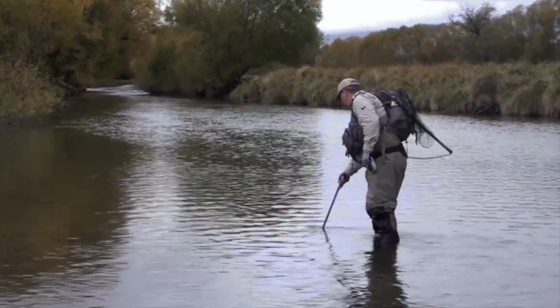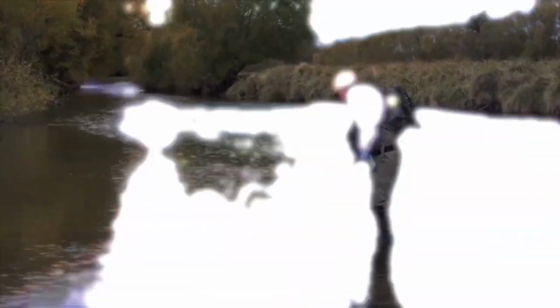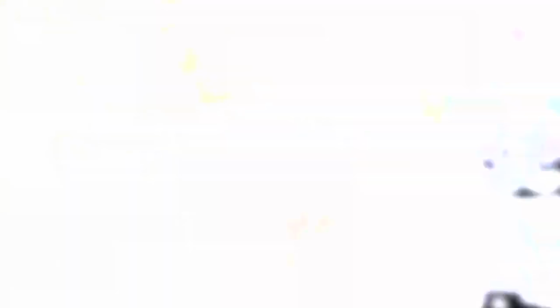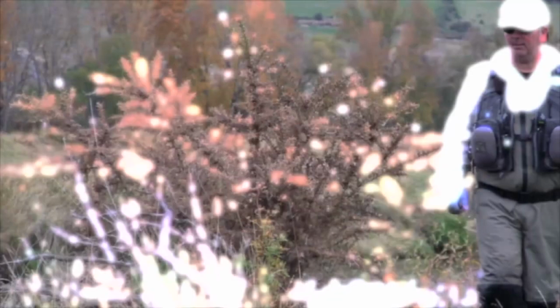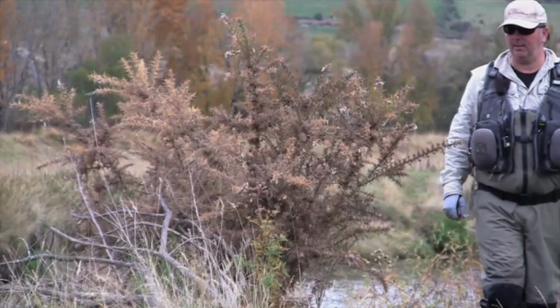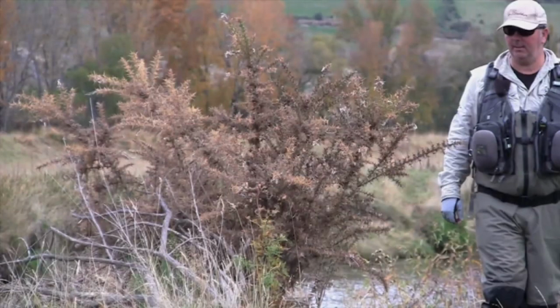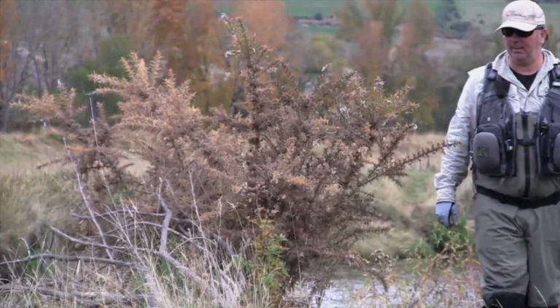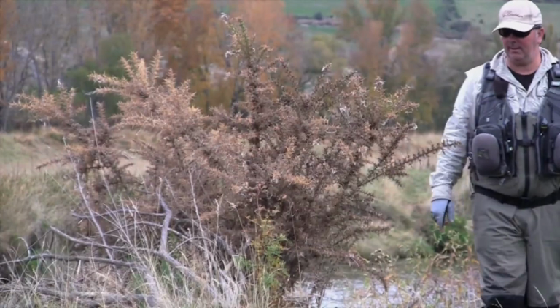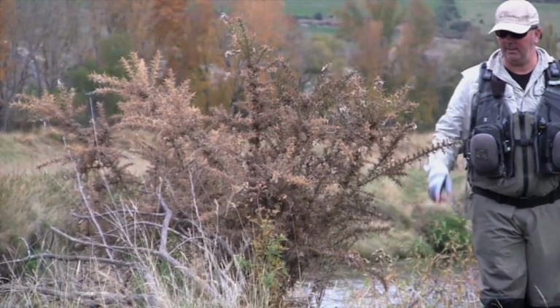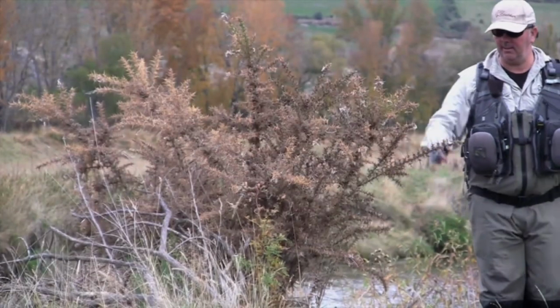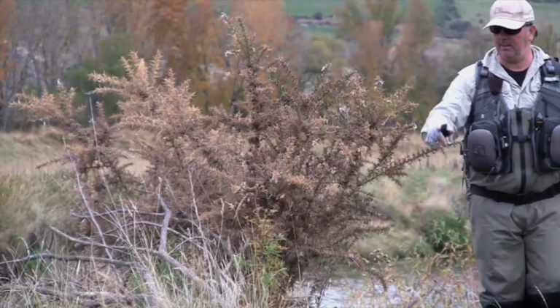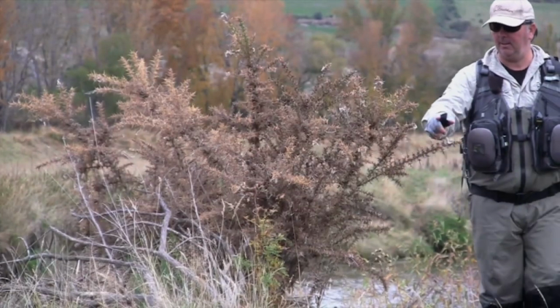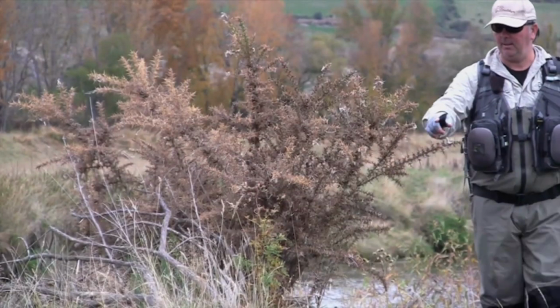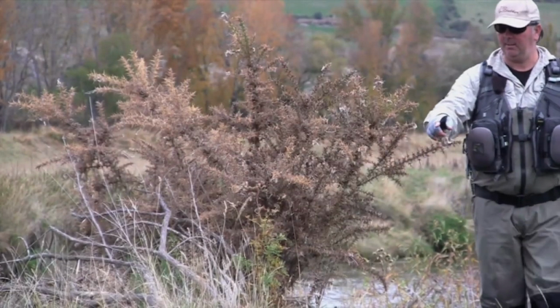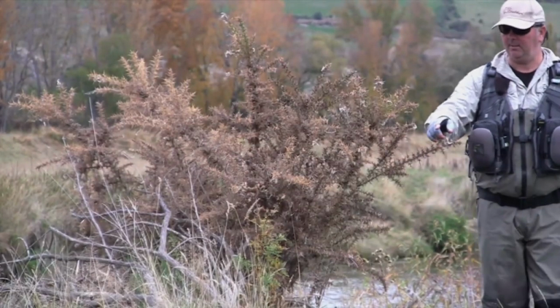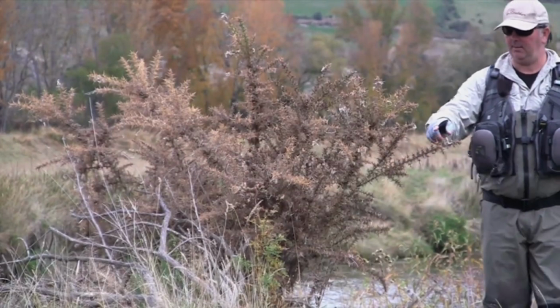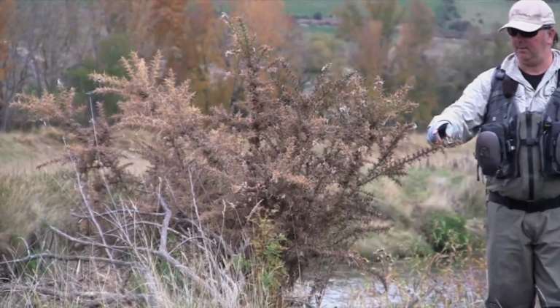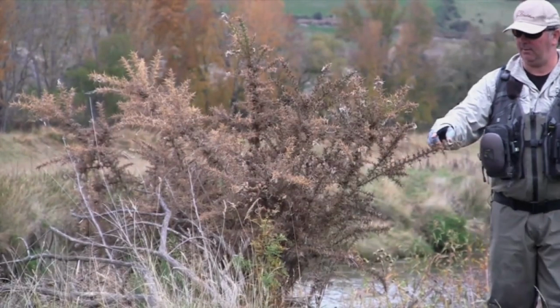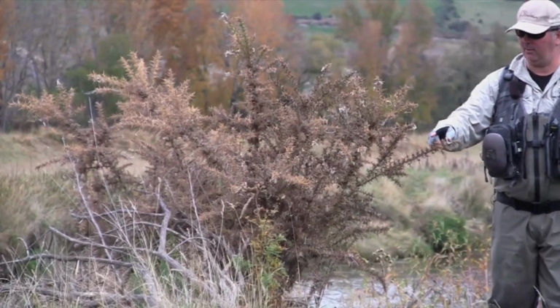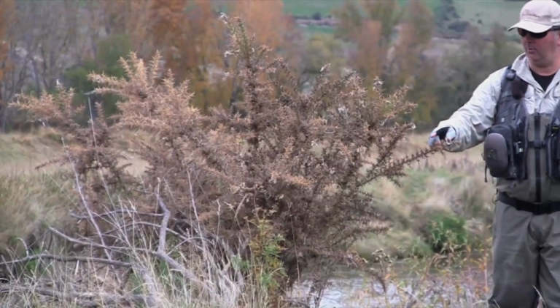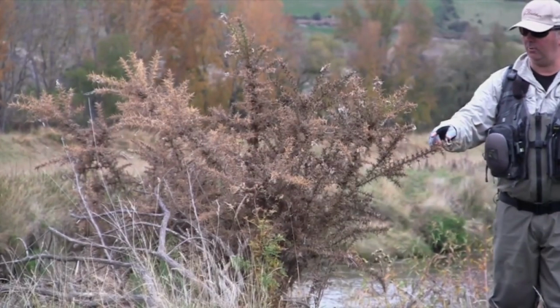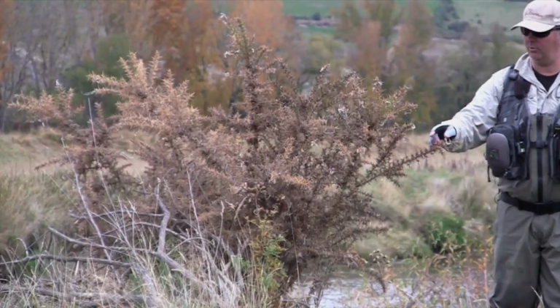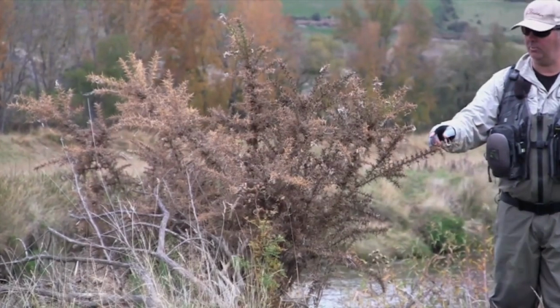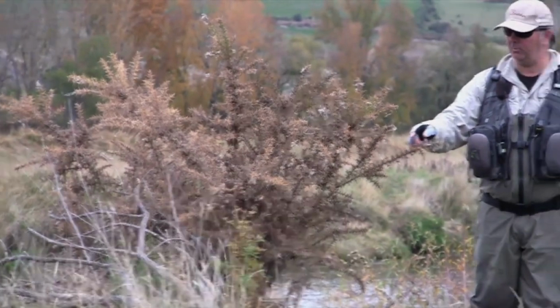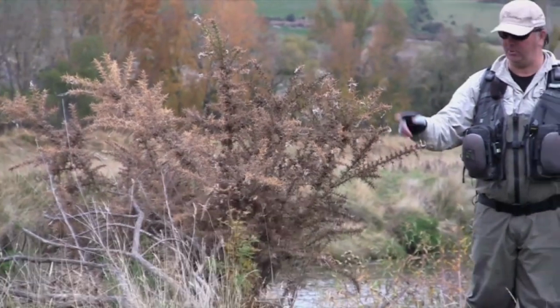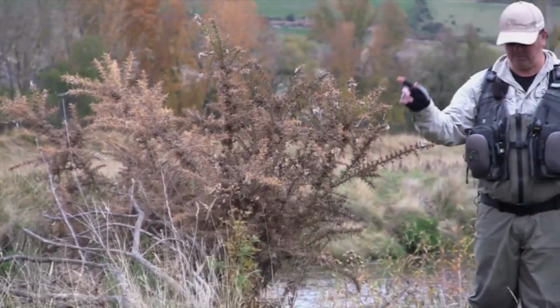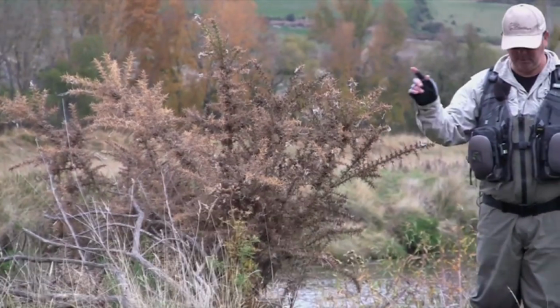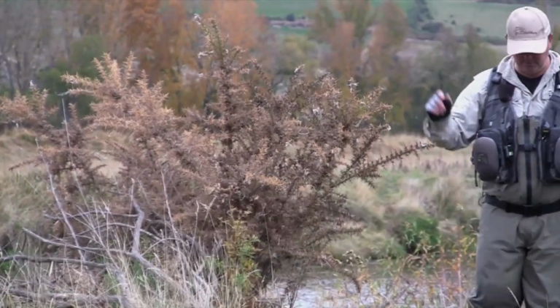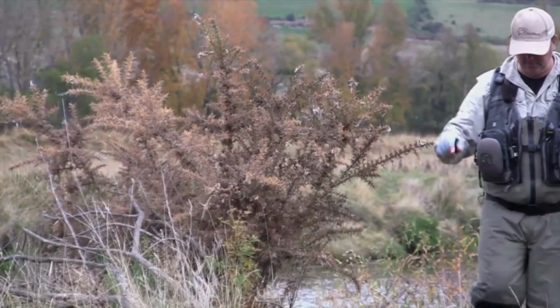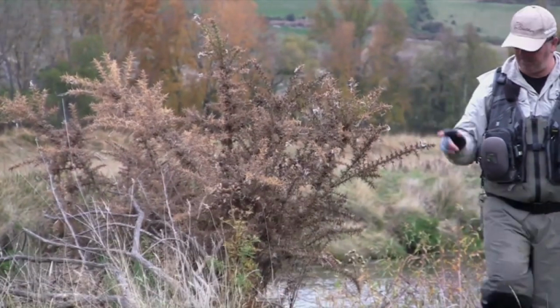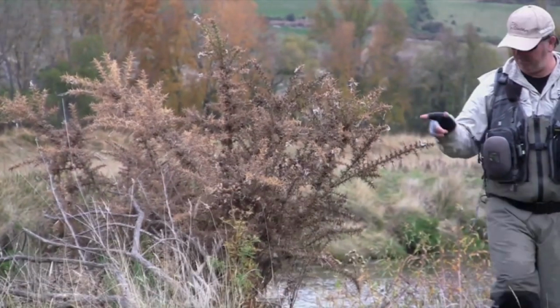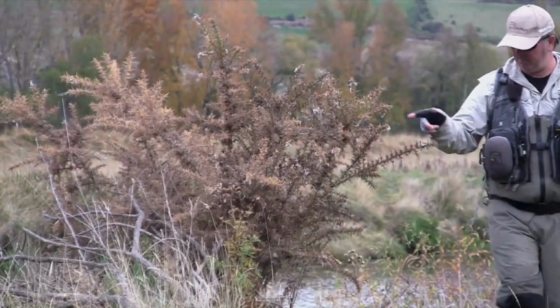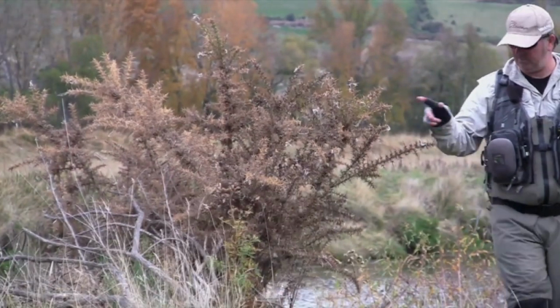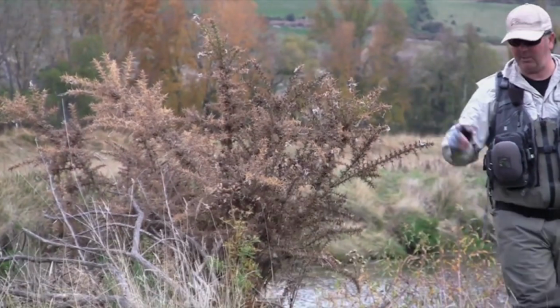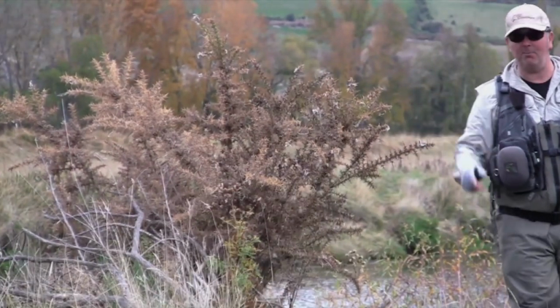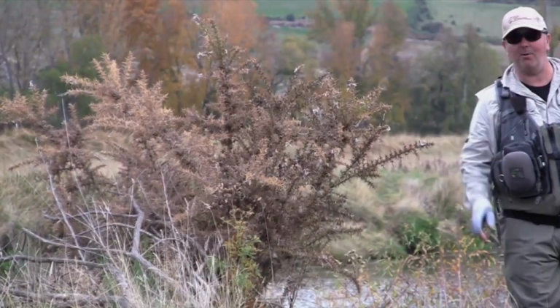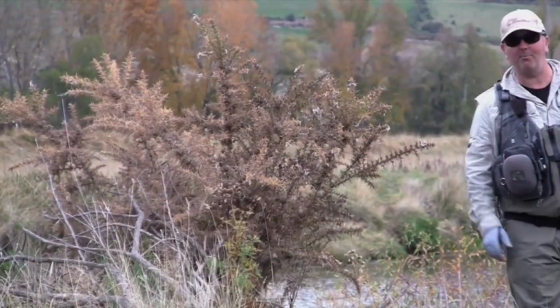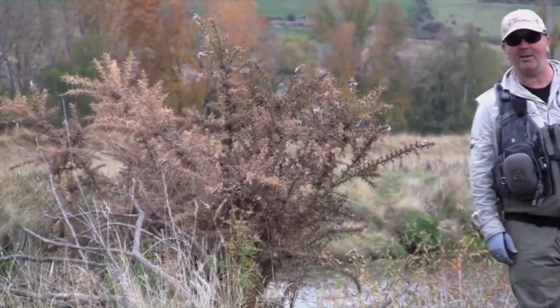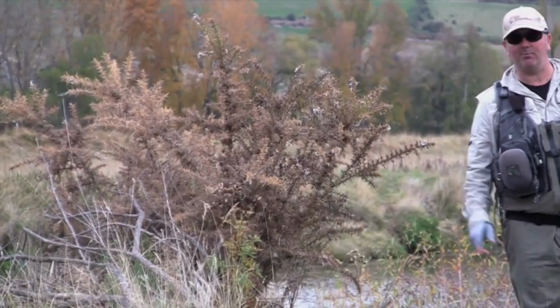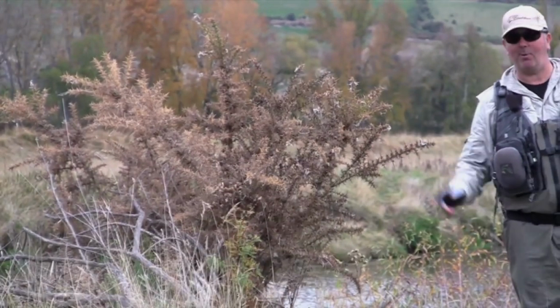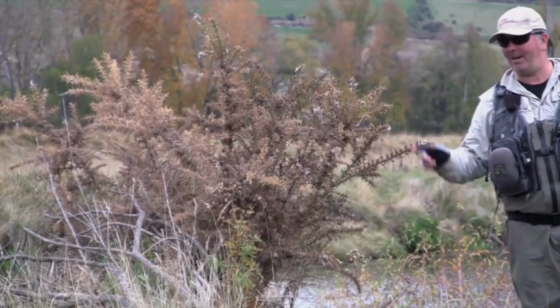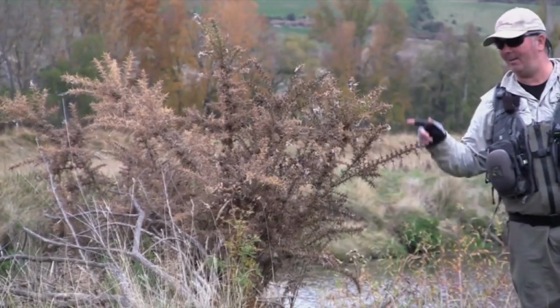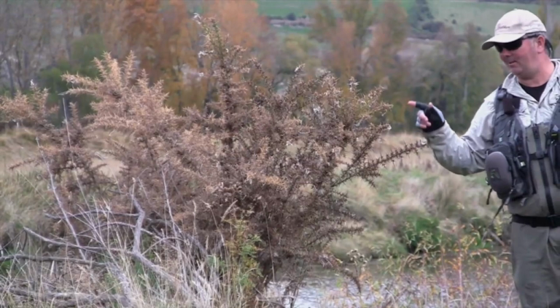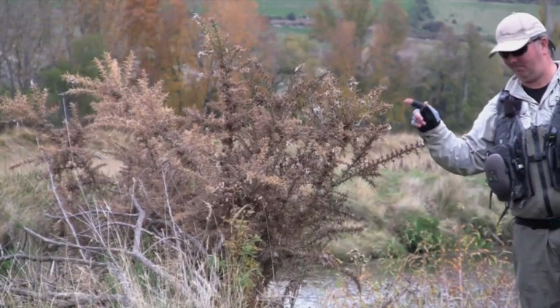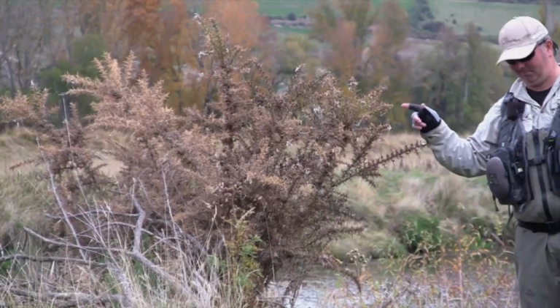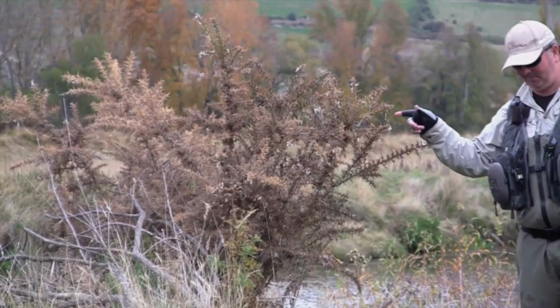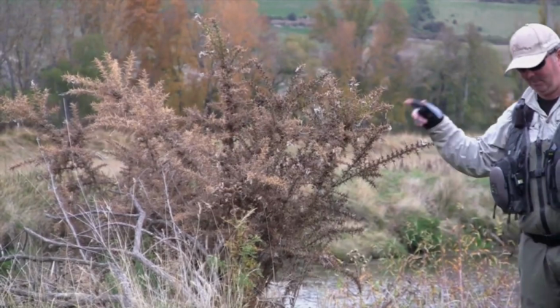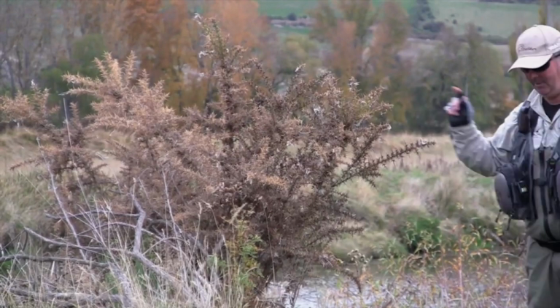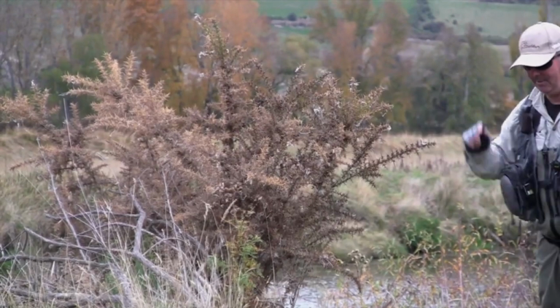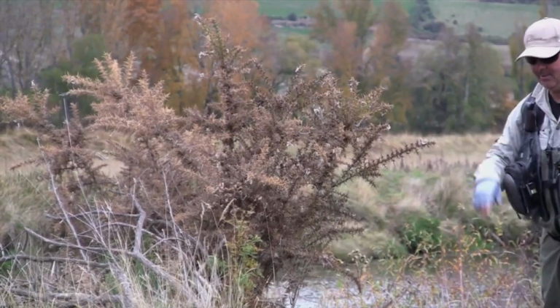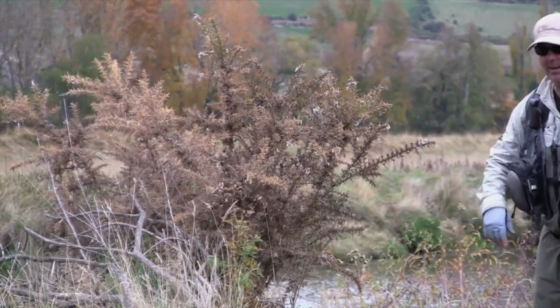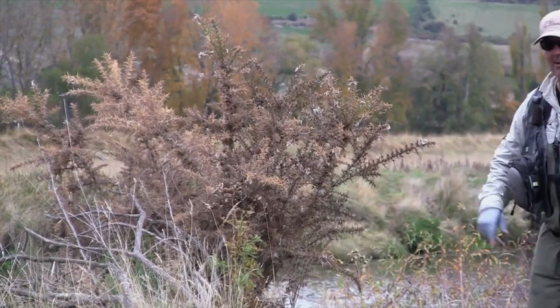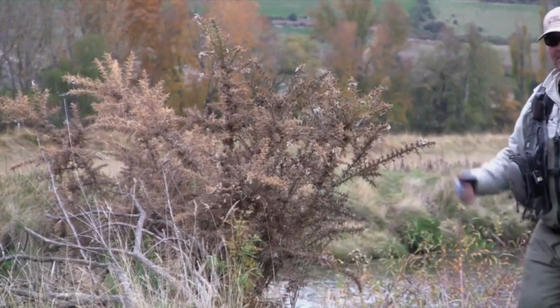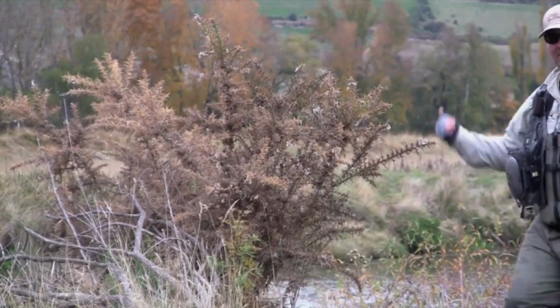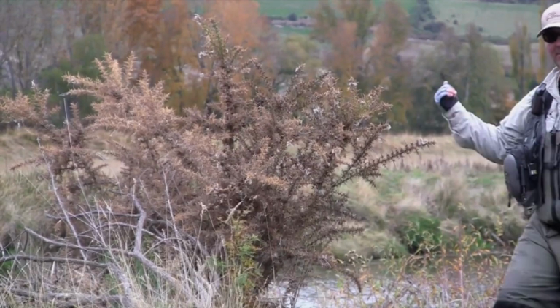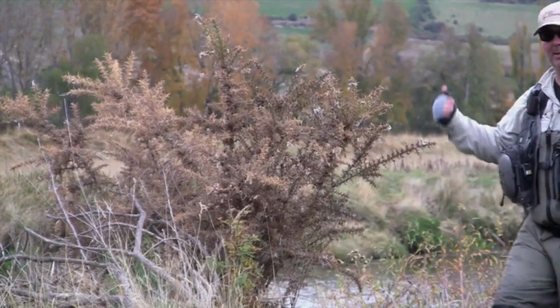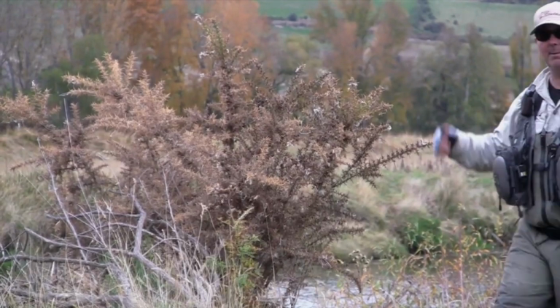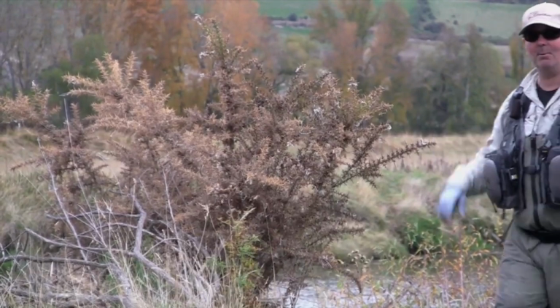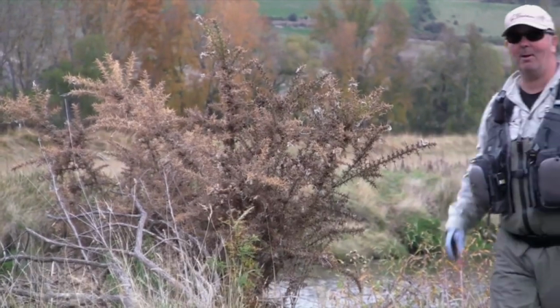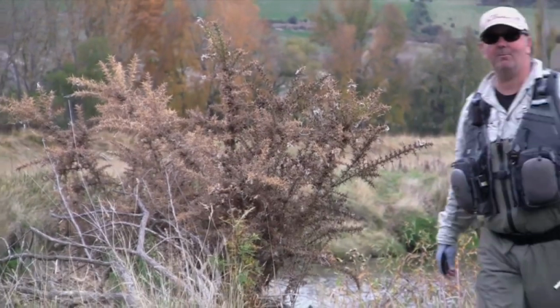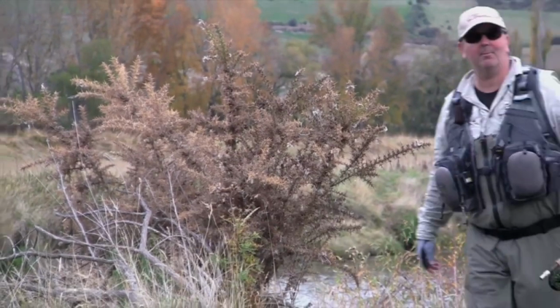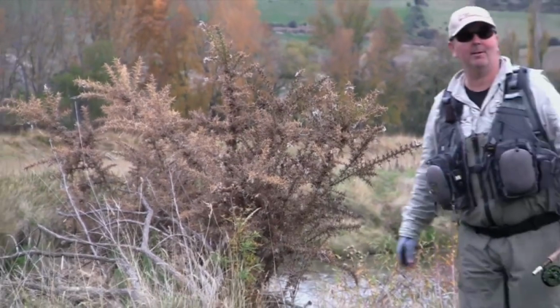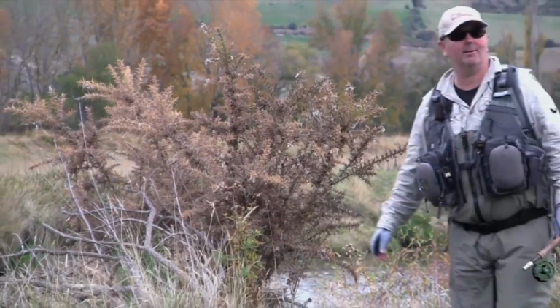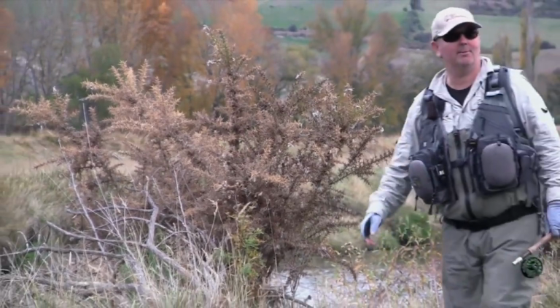These are the gorse bushes. So if you ever want to see what wrecks waders, those. Keep away from those.